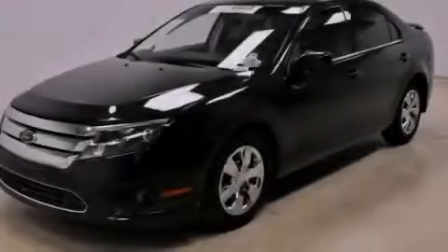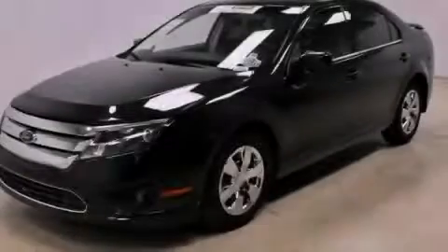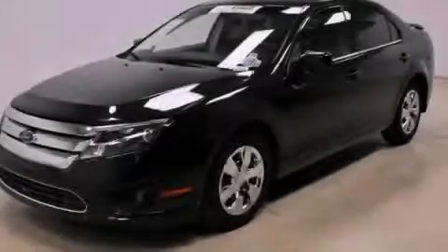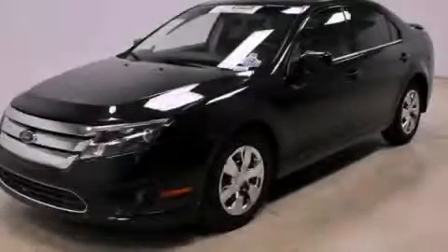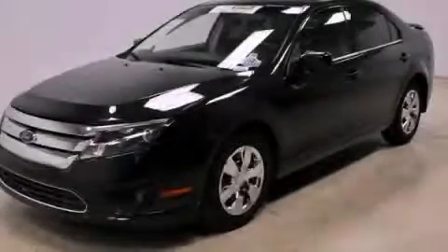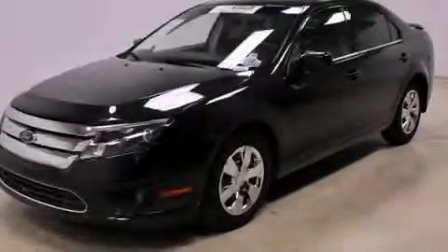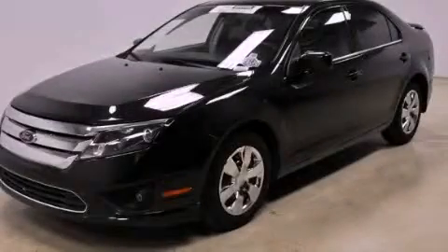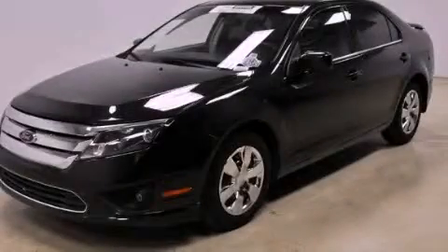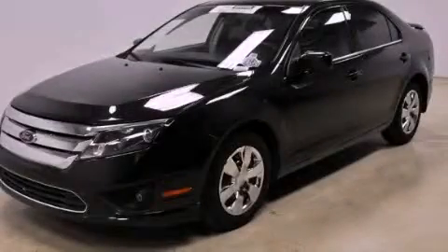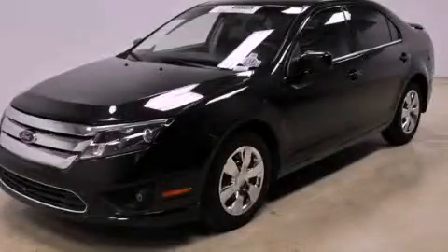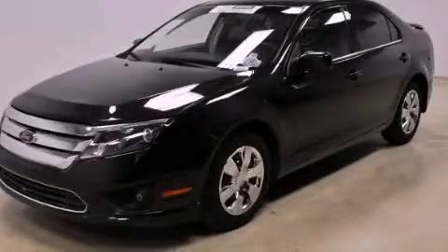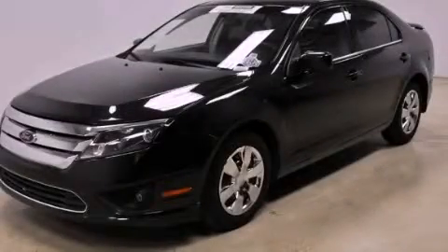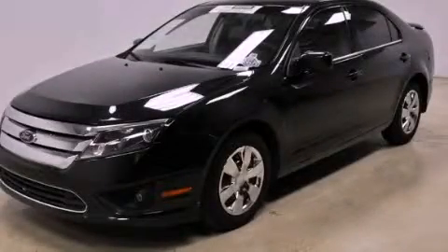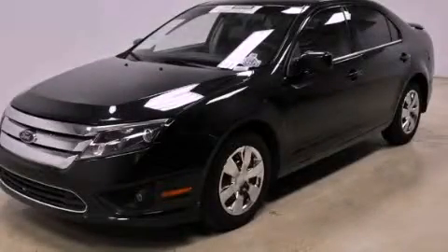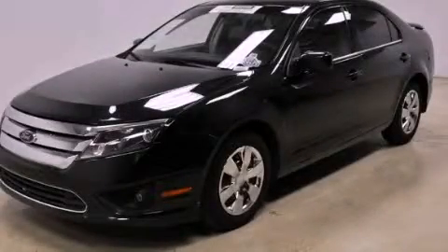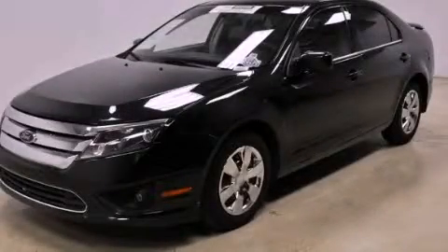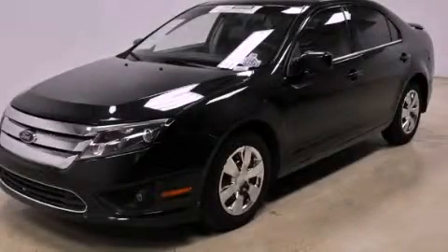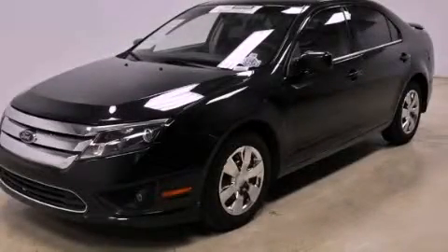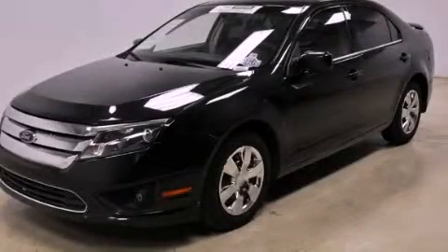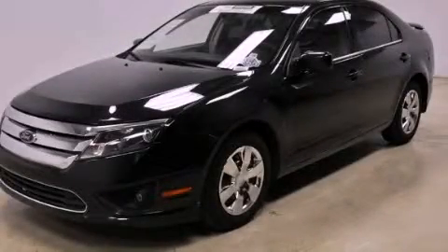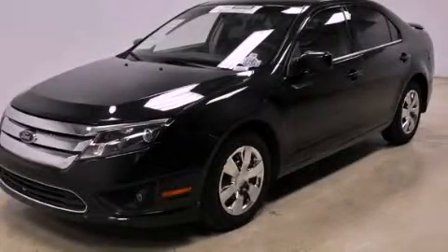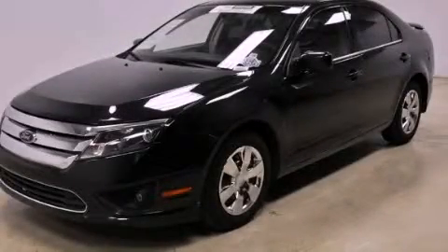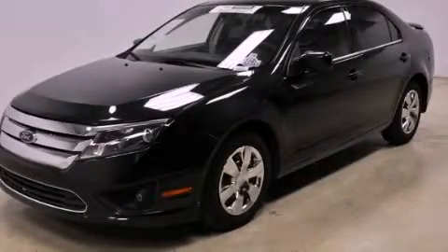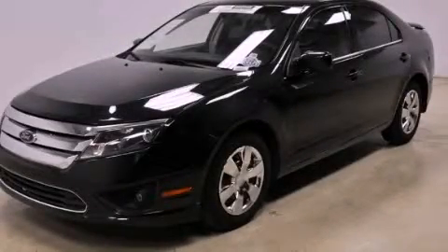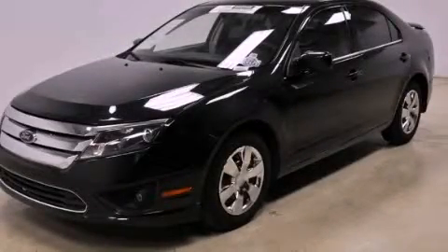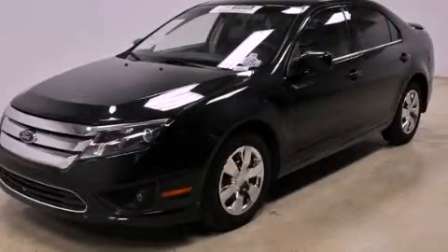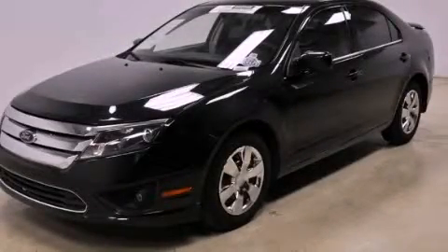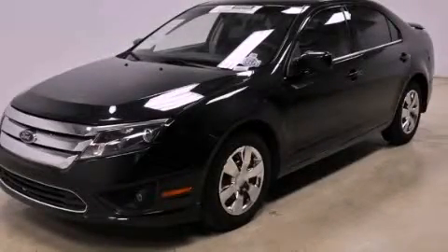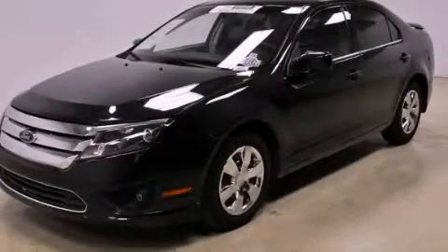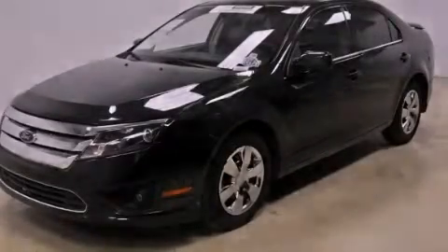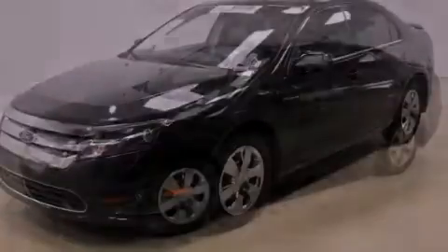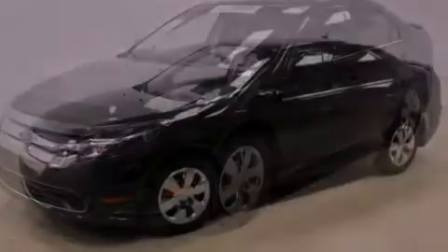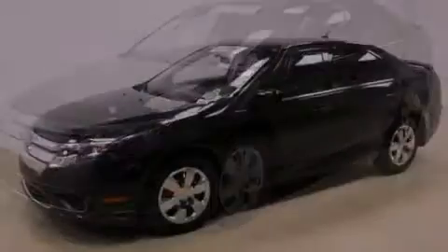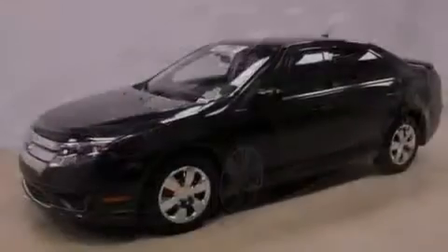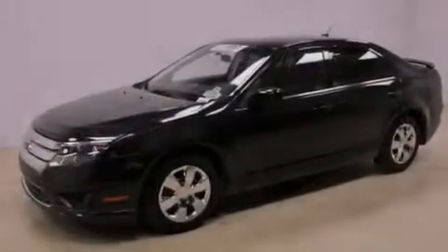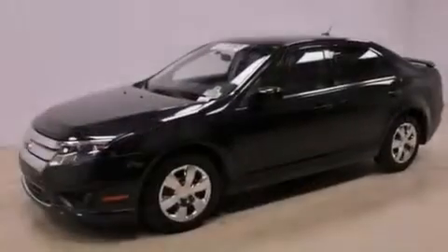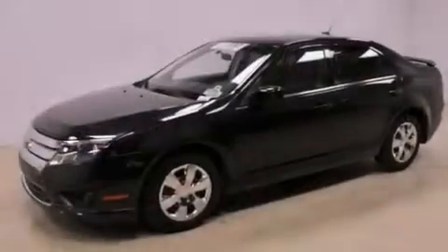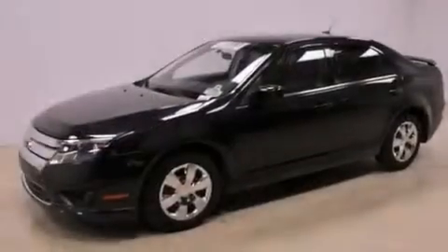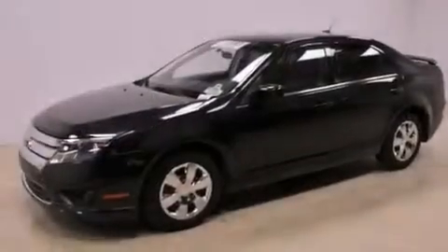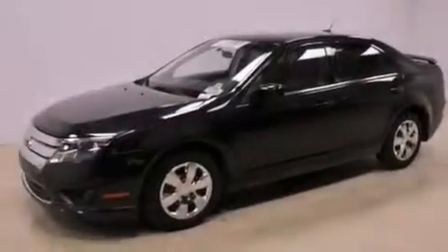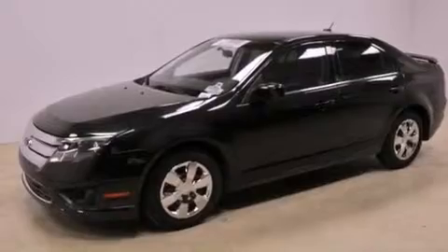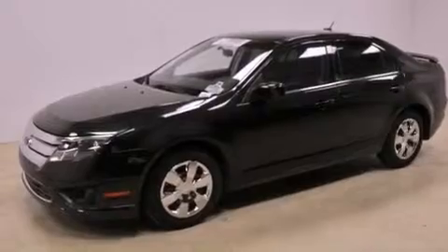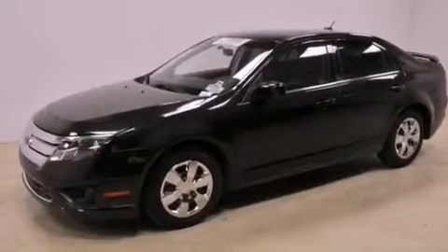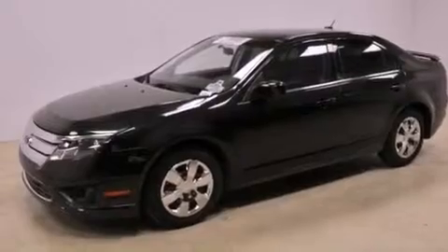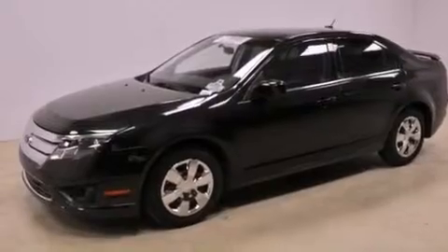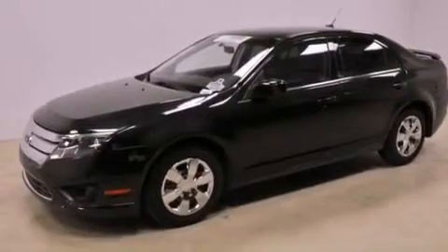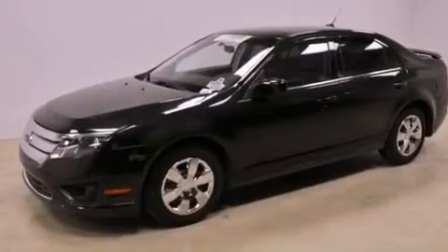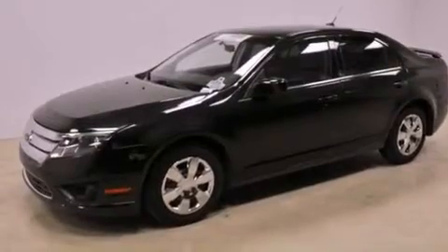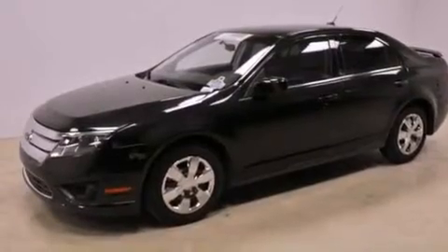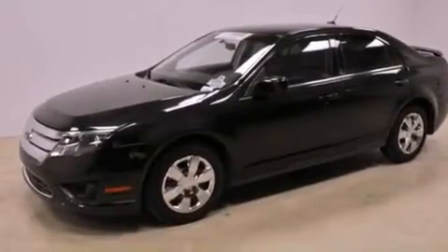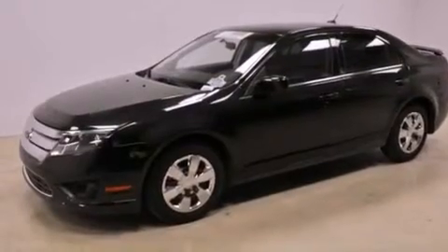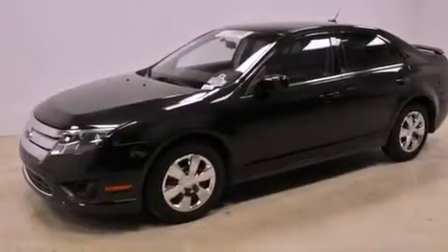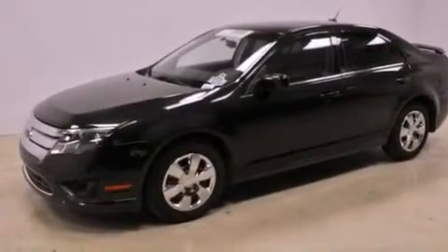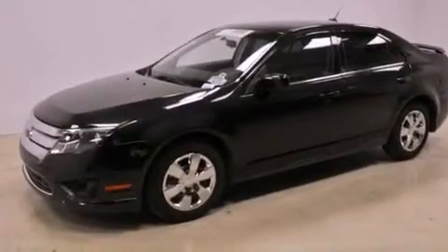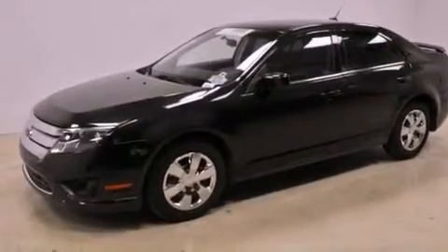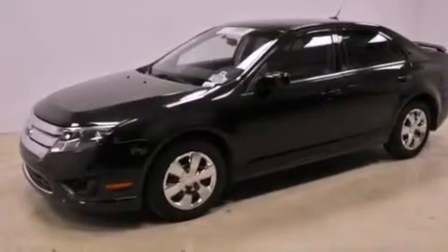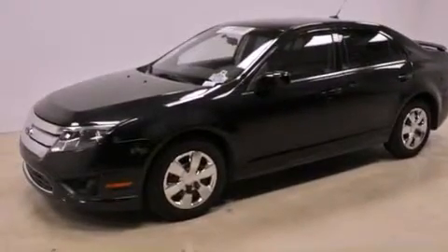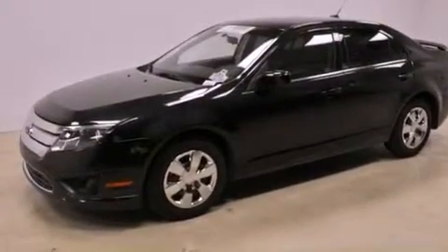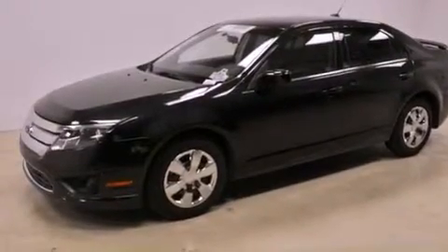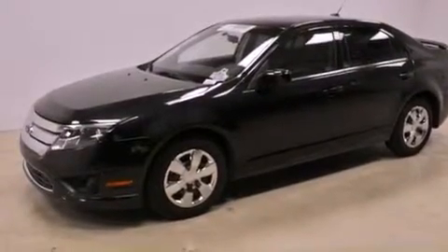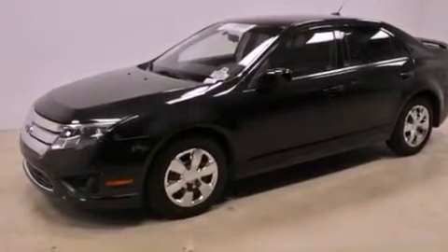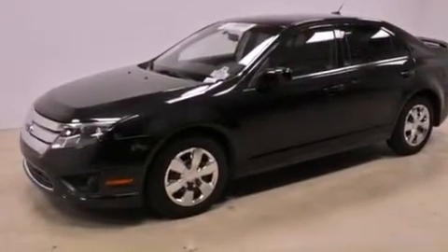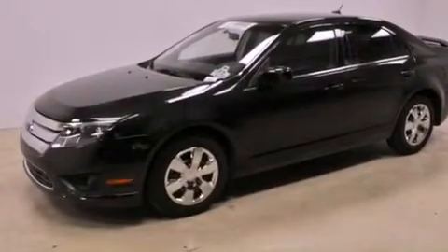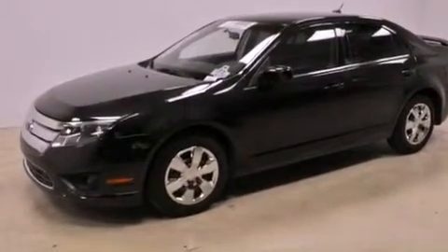This is a 2010 Ford Fusion. It has a 2.5-liter four-cylinder engine and an automatic transmission.